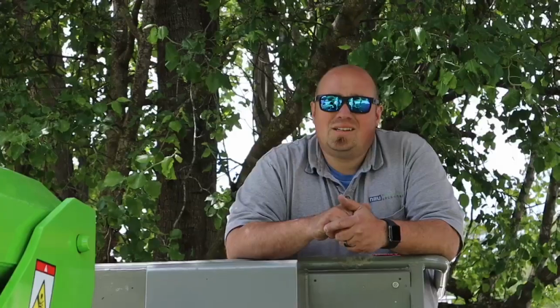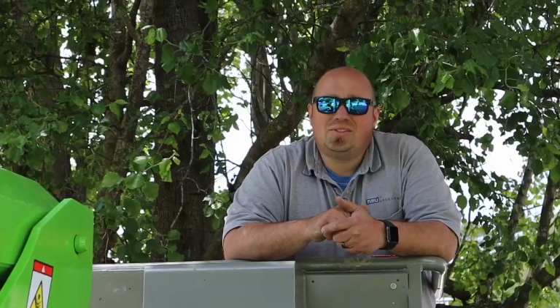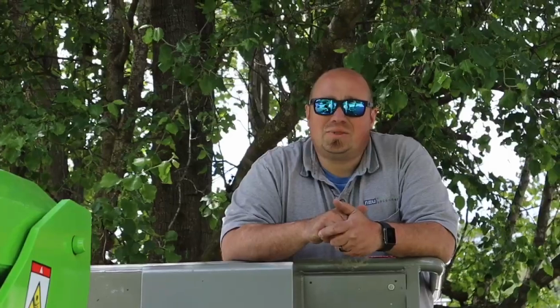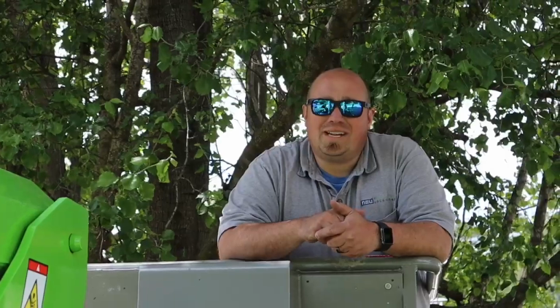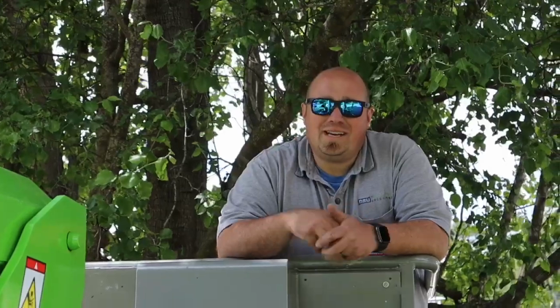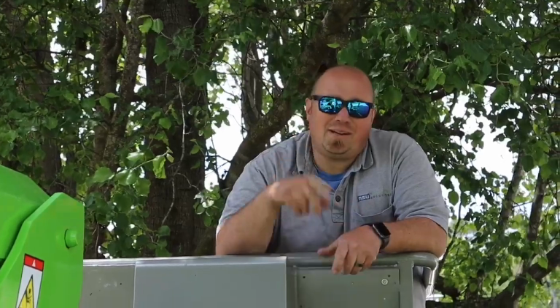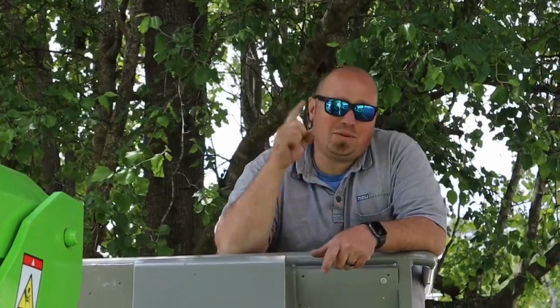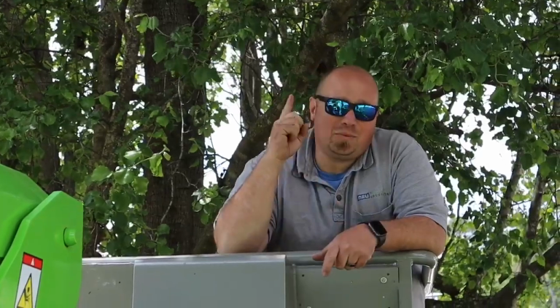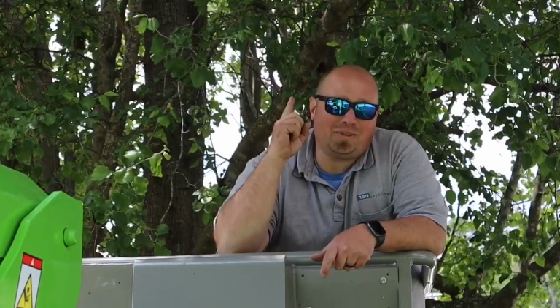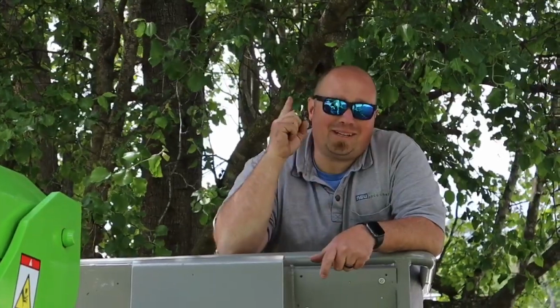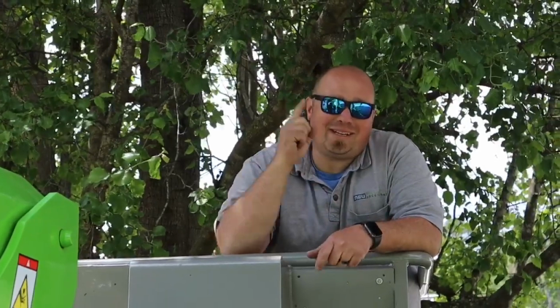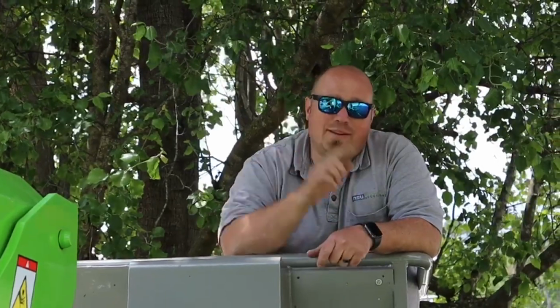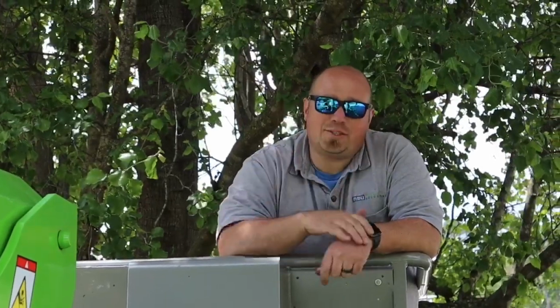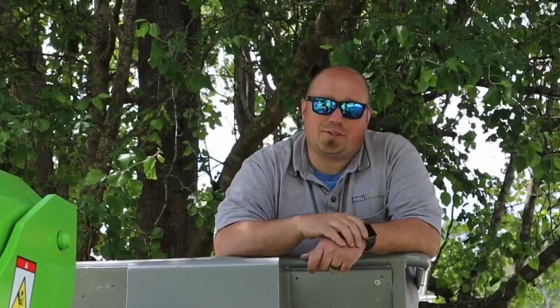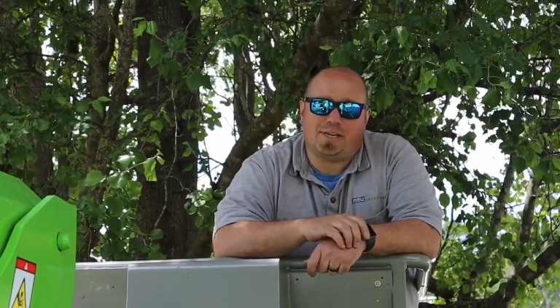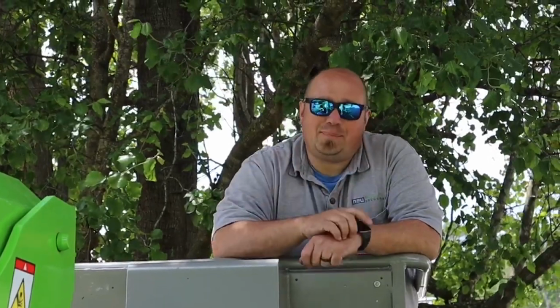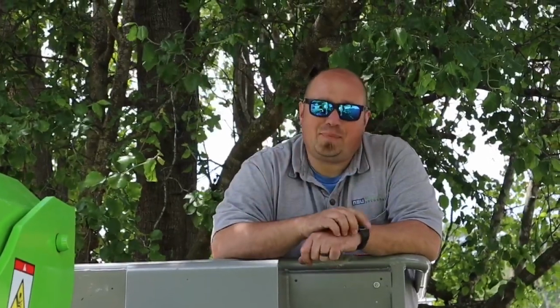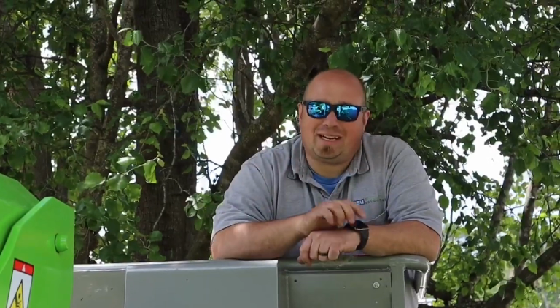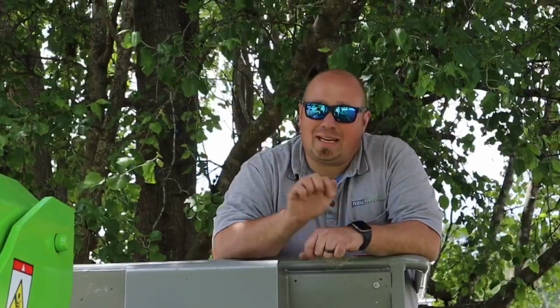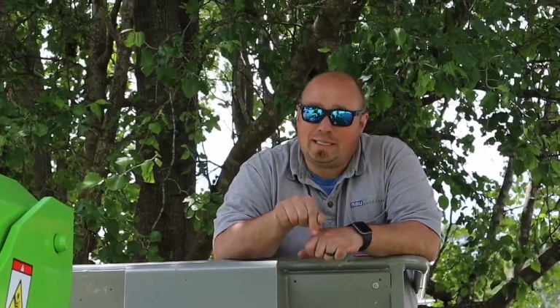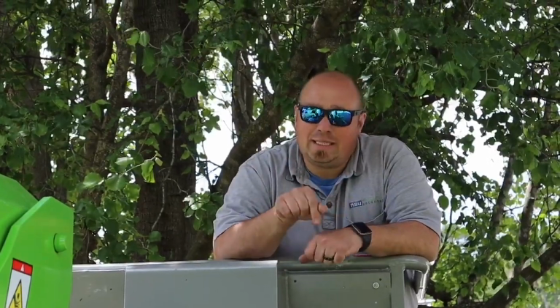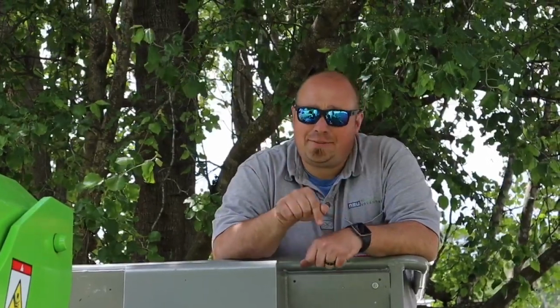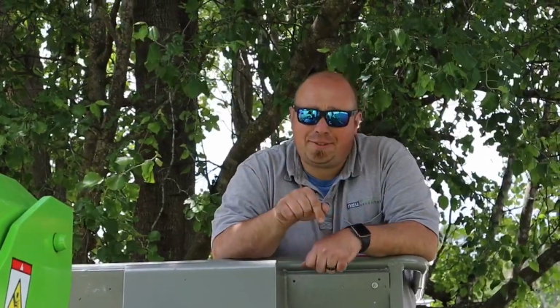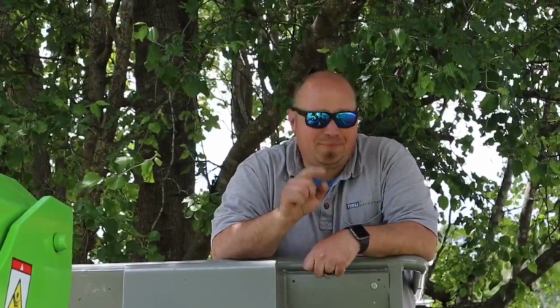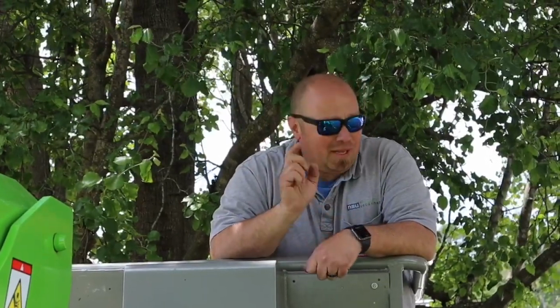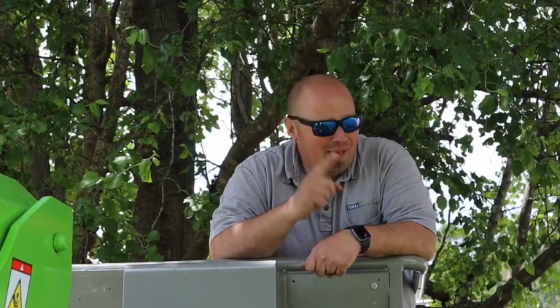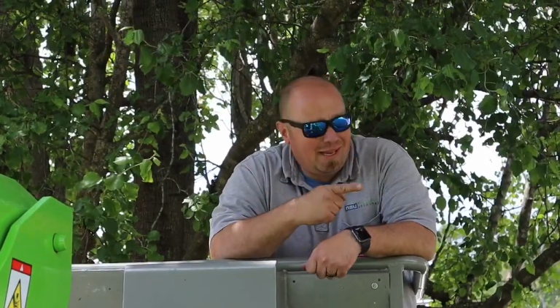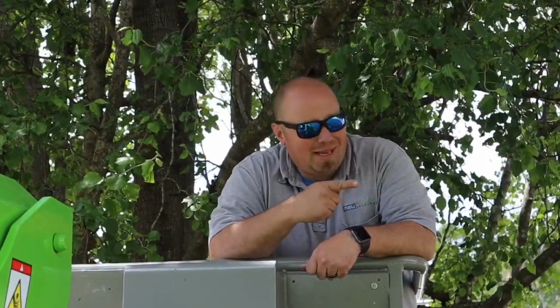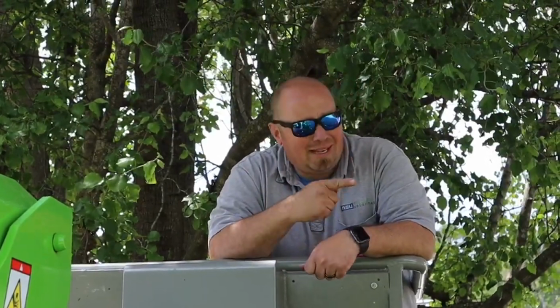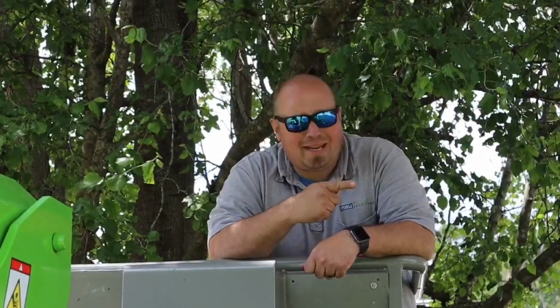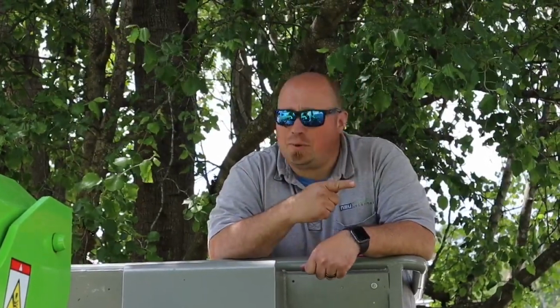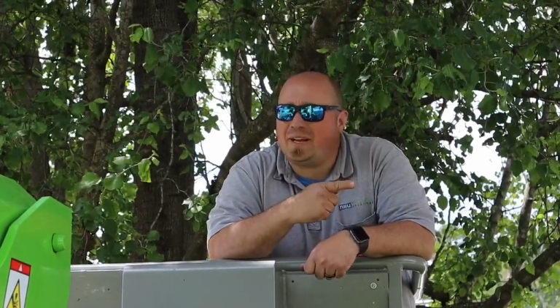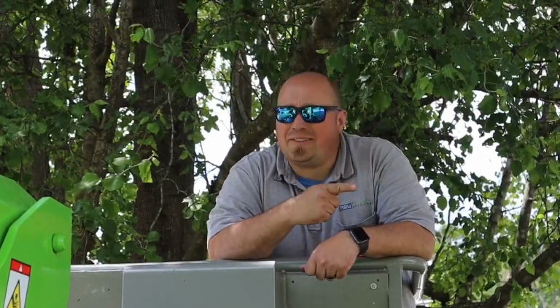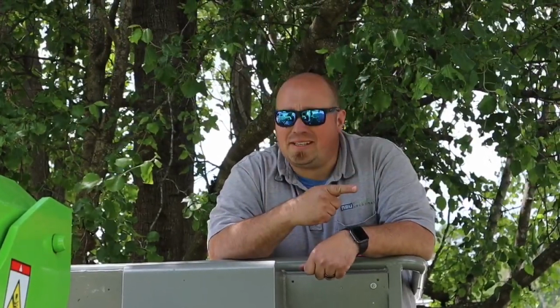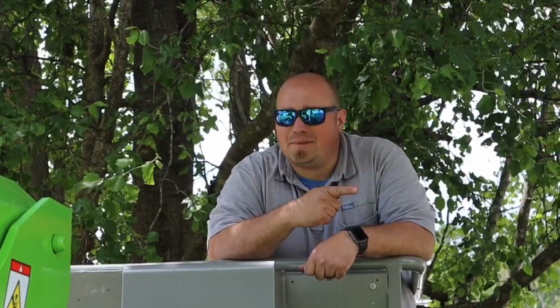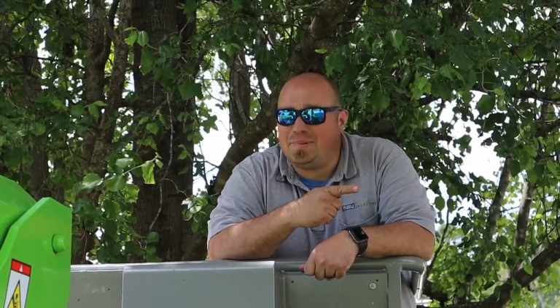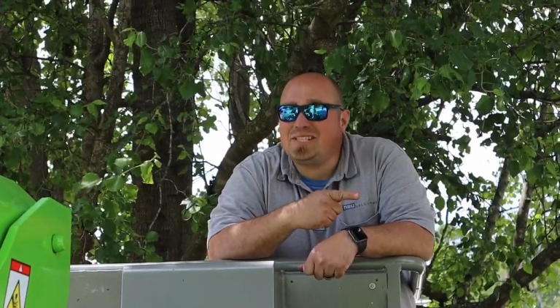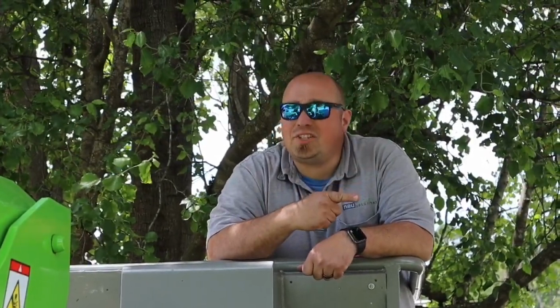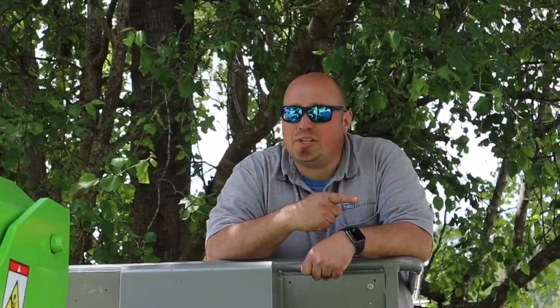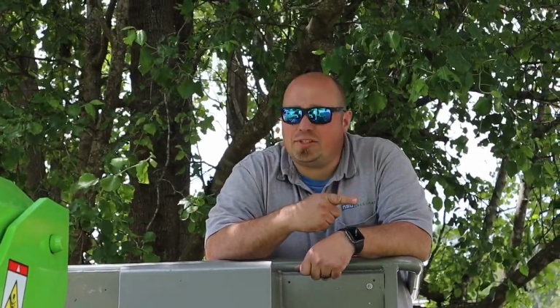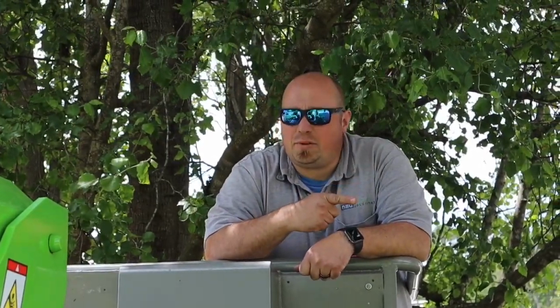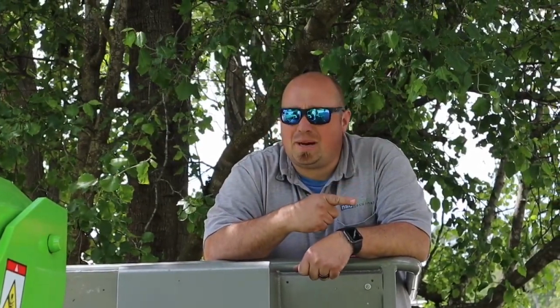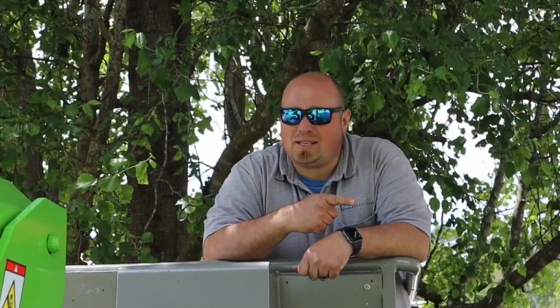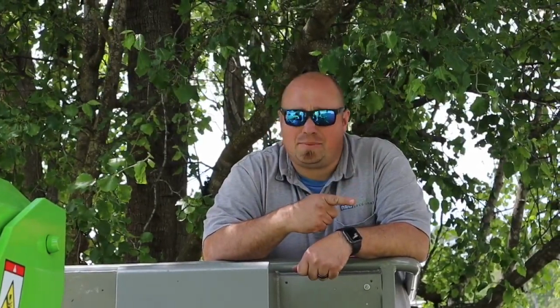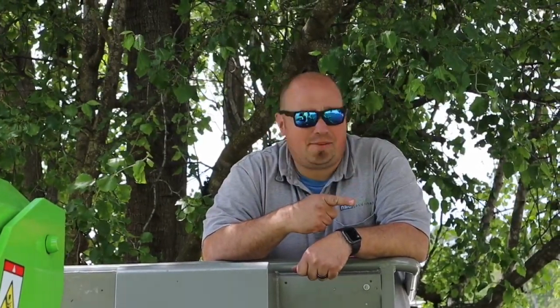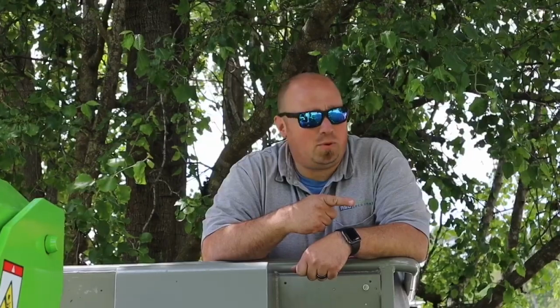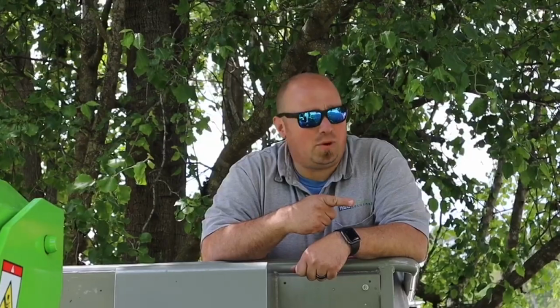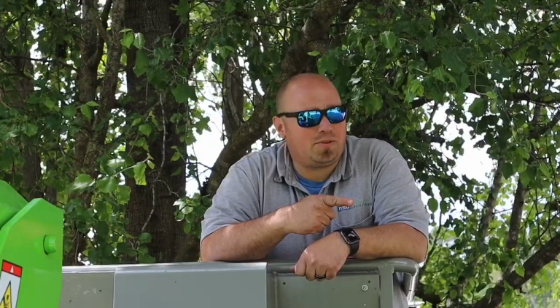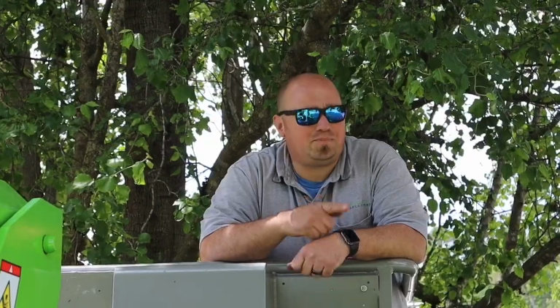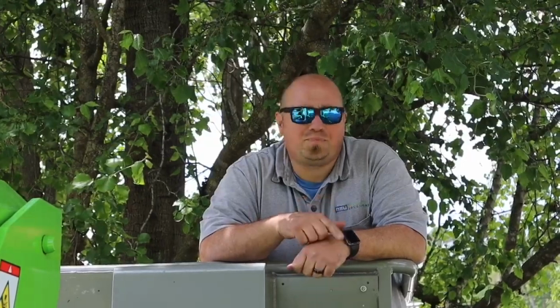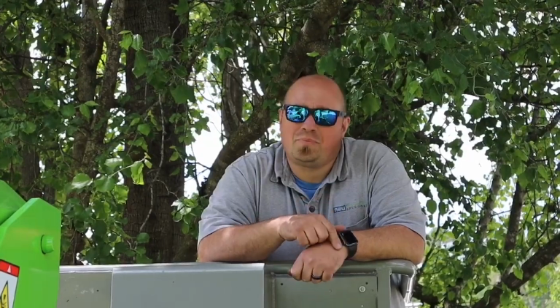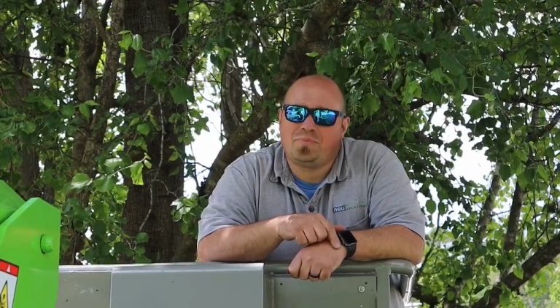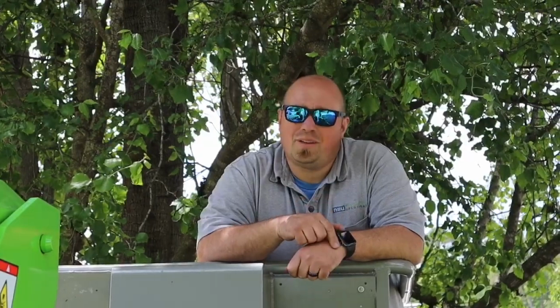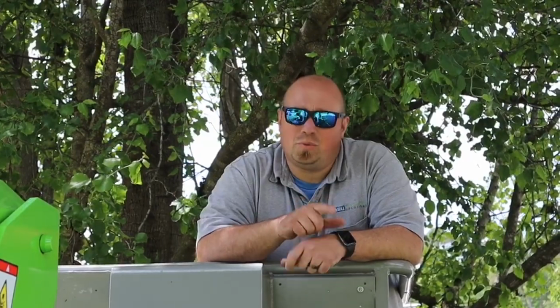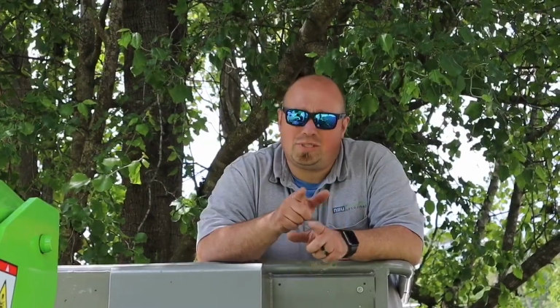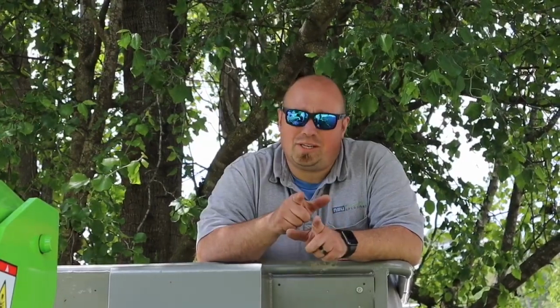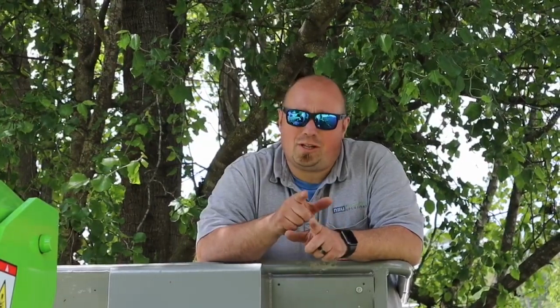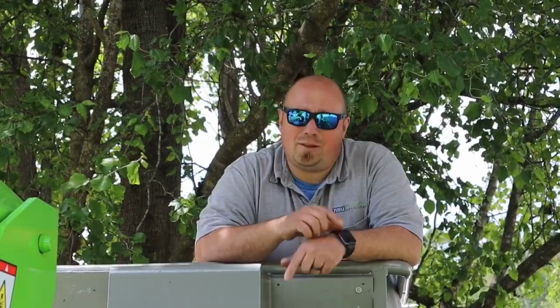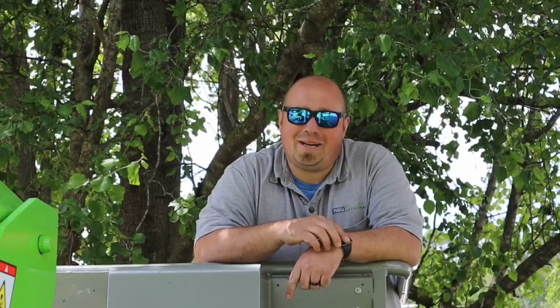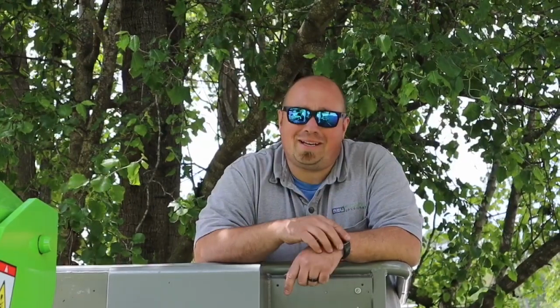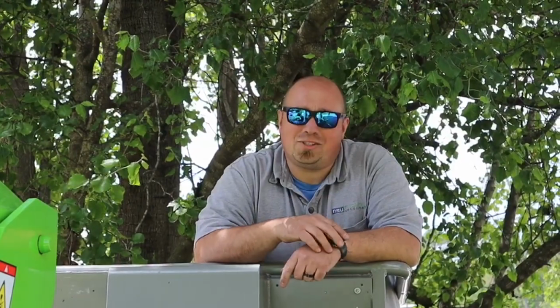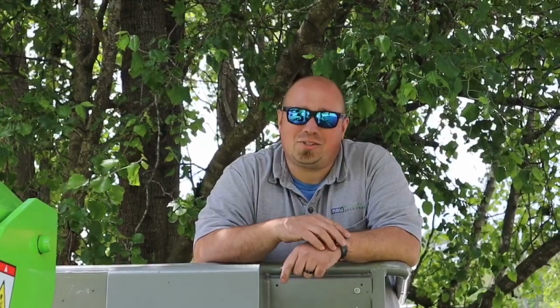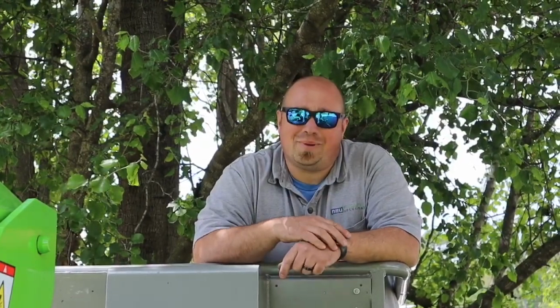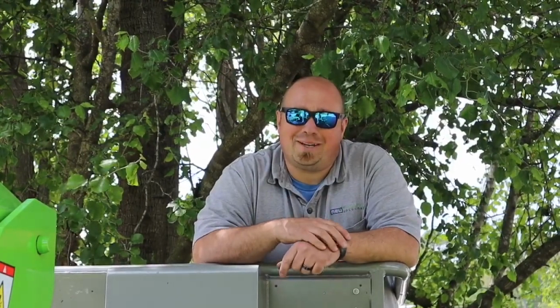So today we're taking down this tree. I got a lift and I've got what I think is the best chainsaw possibly for it. We'll tell you all about it in just a minute.